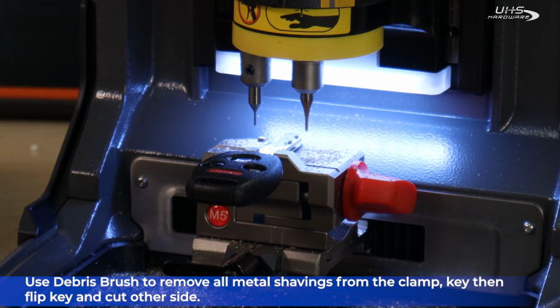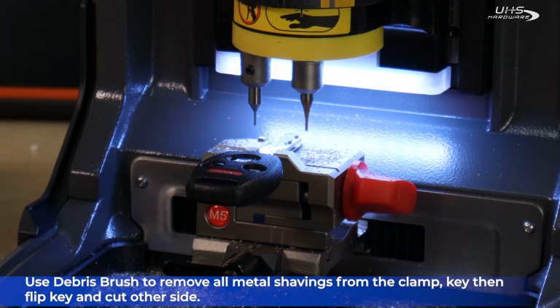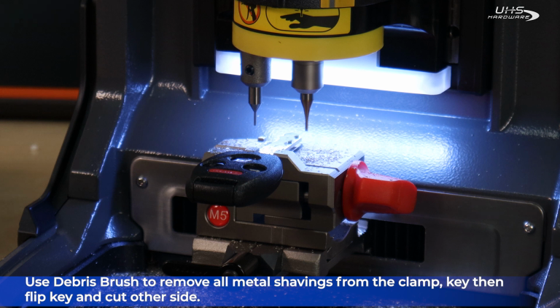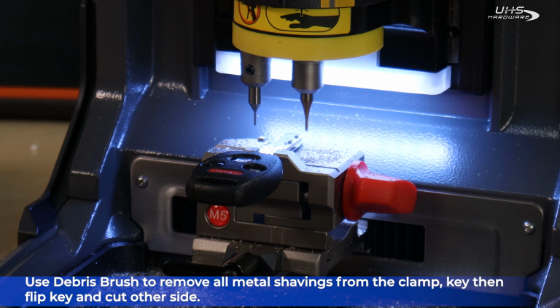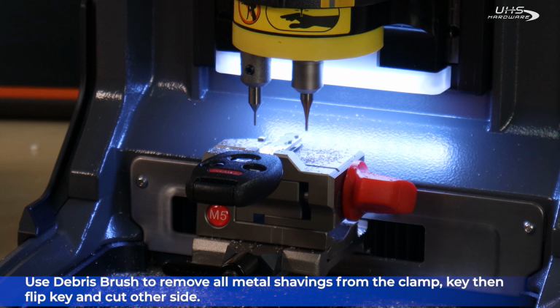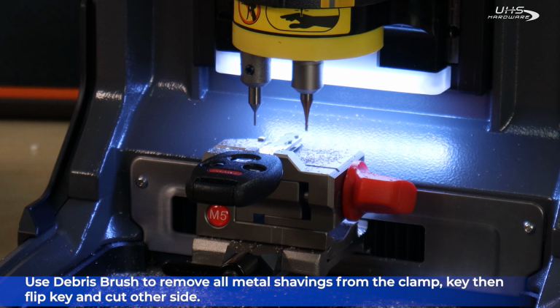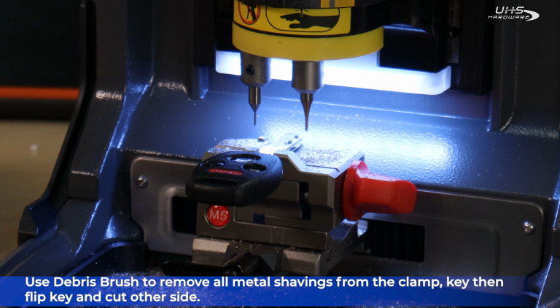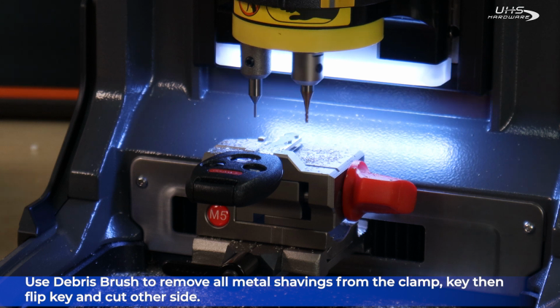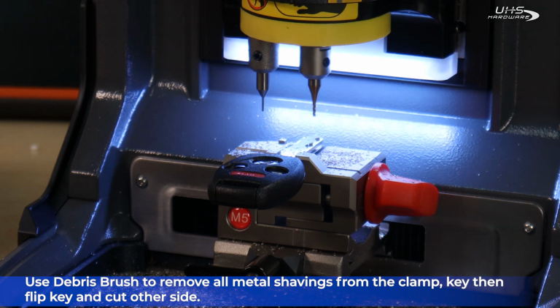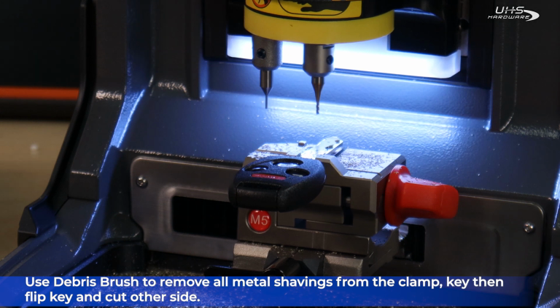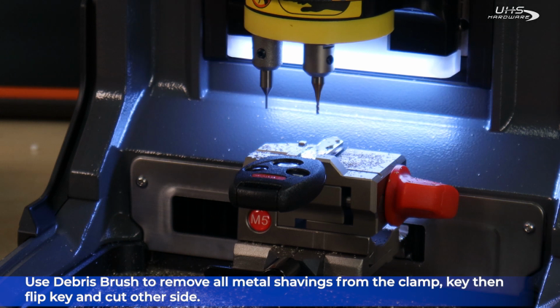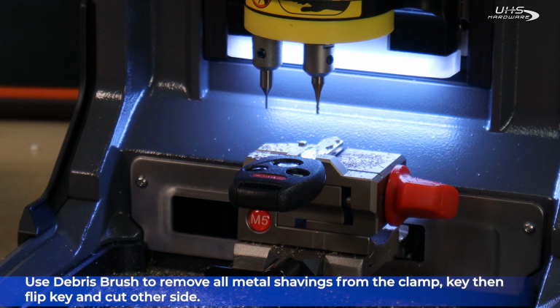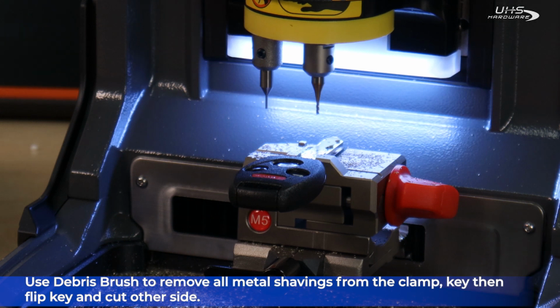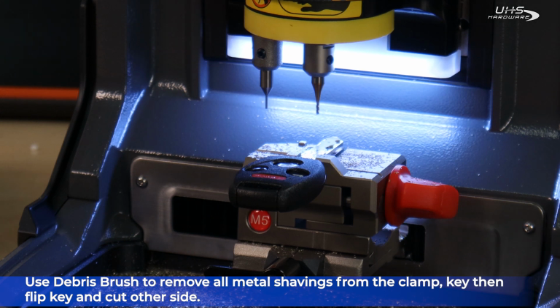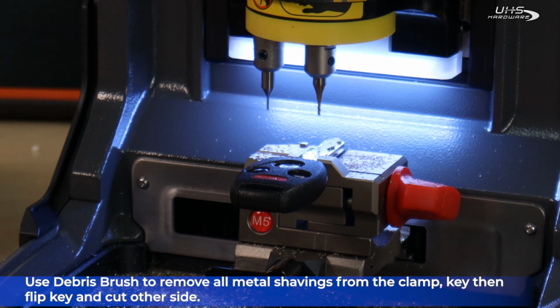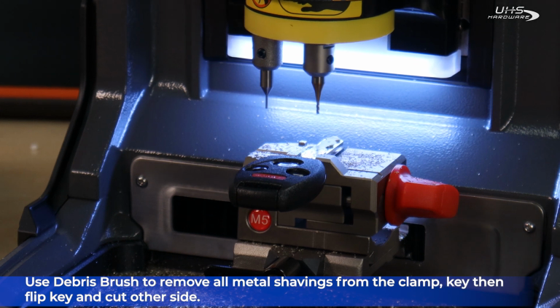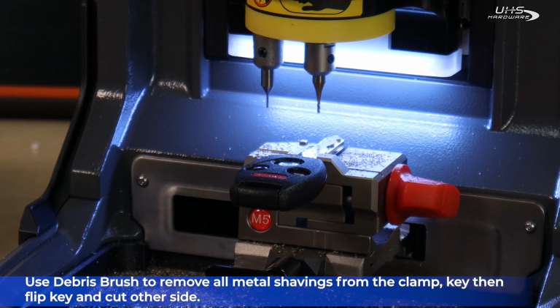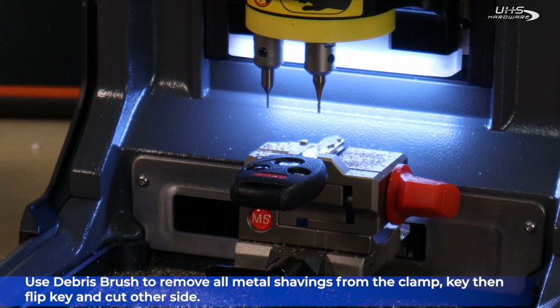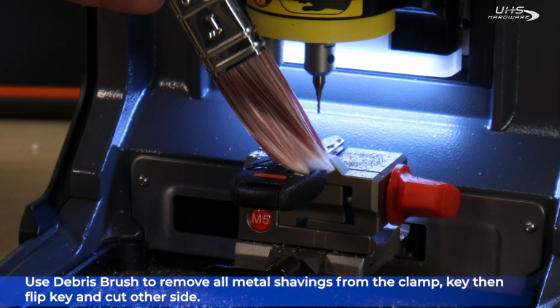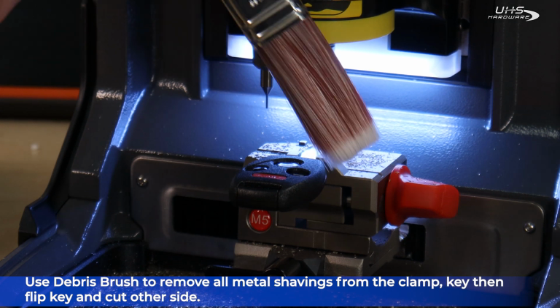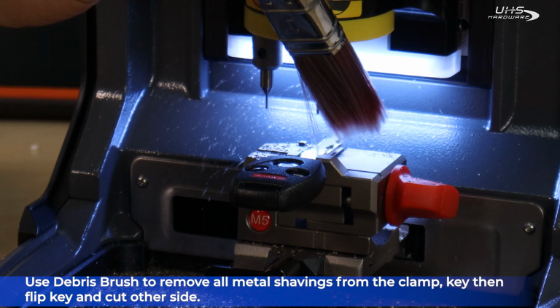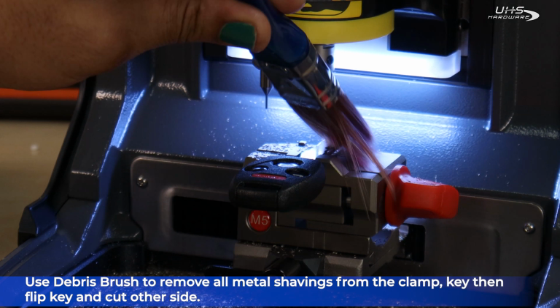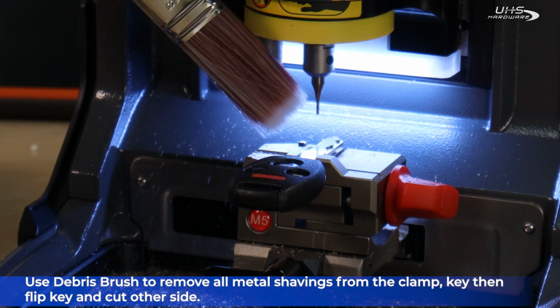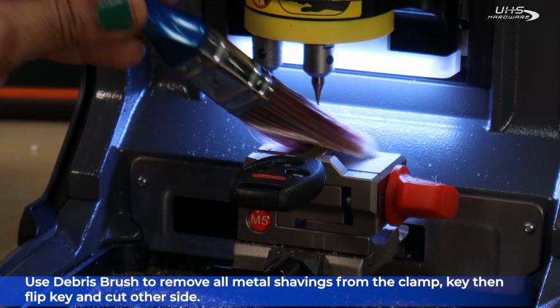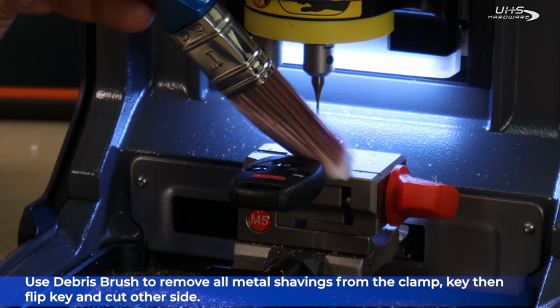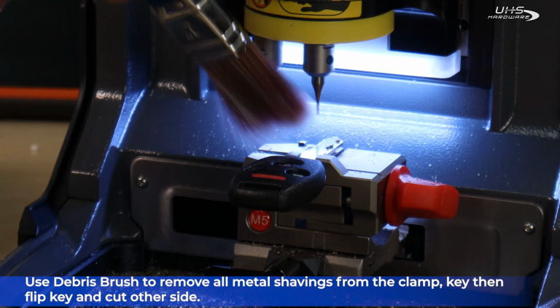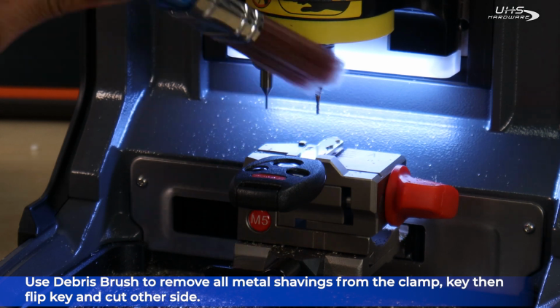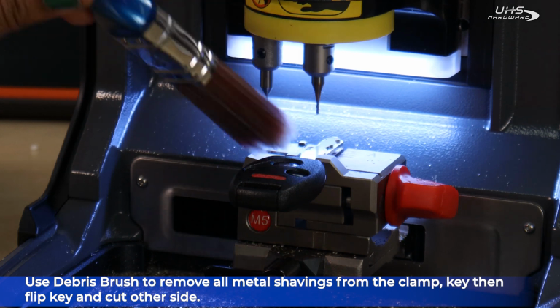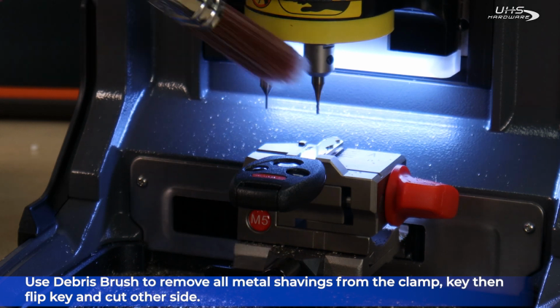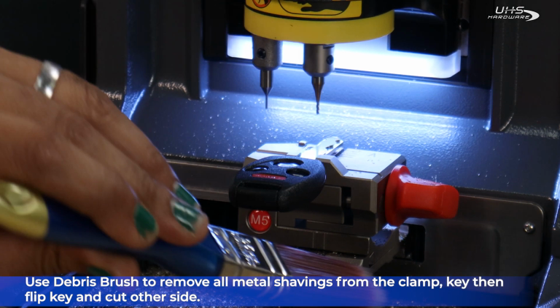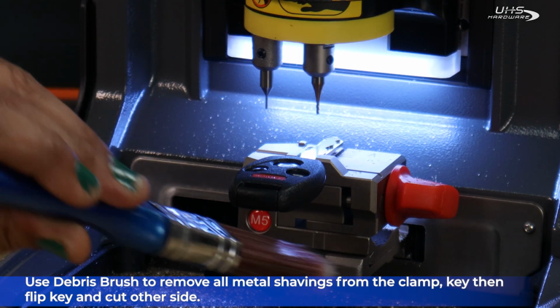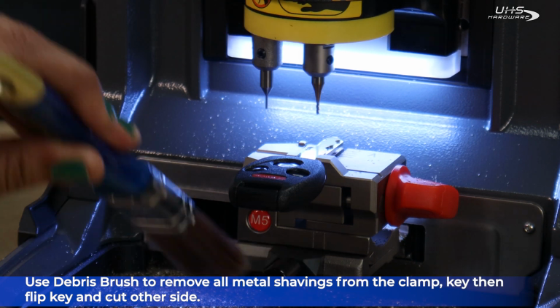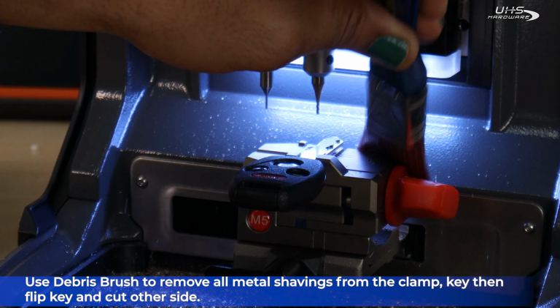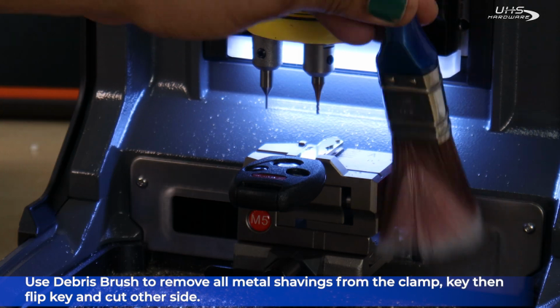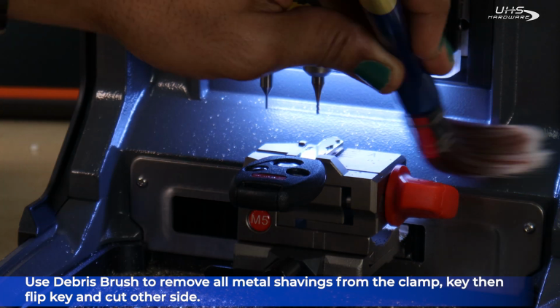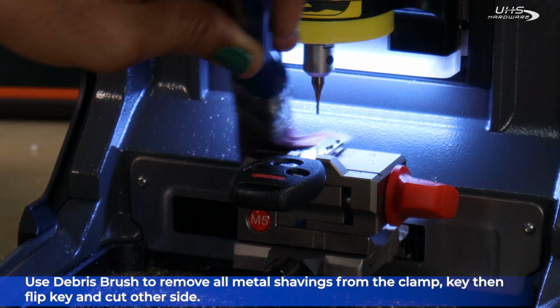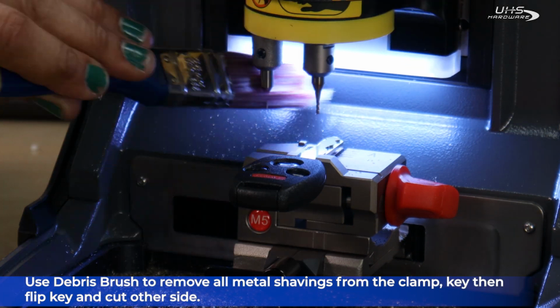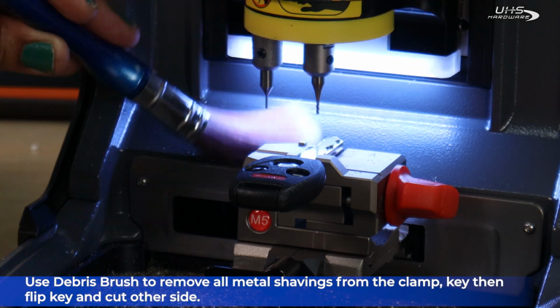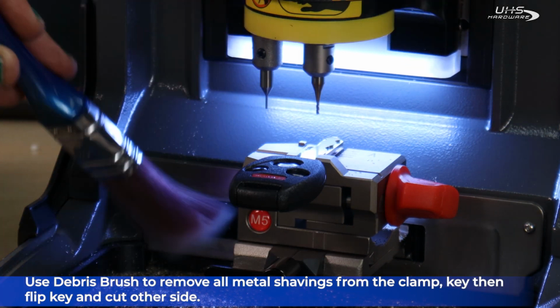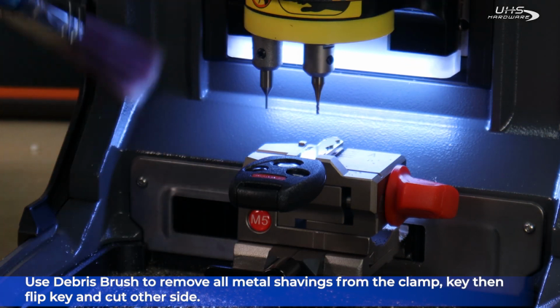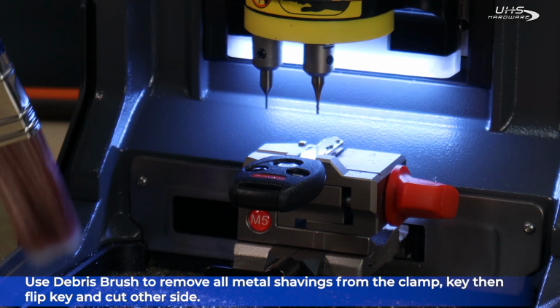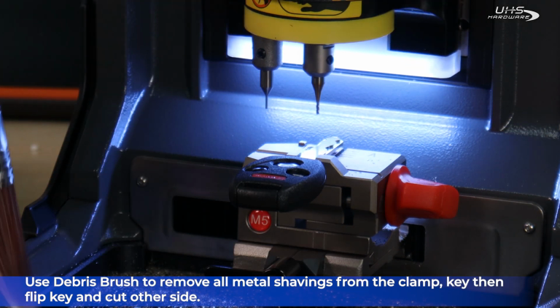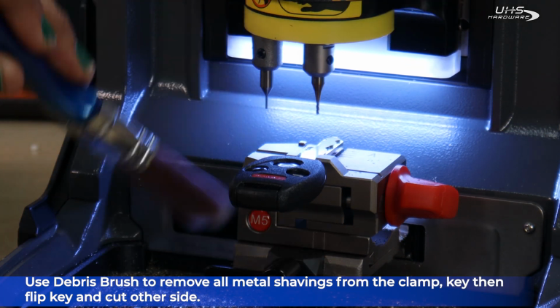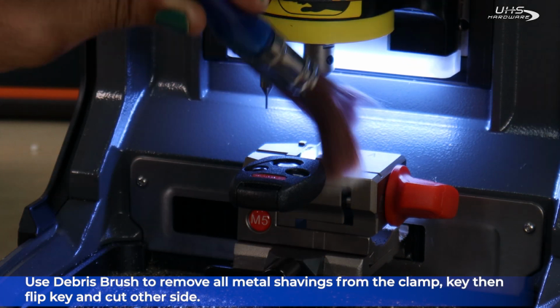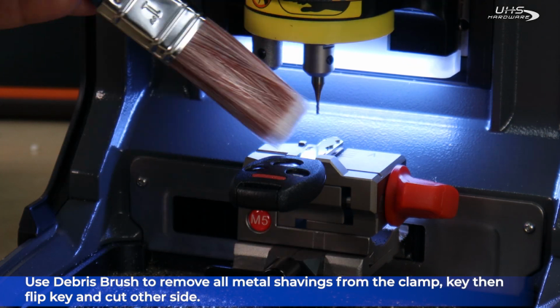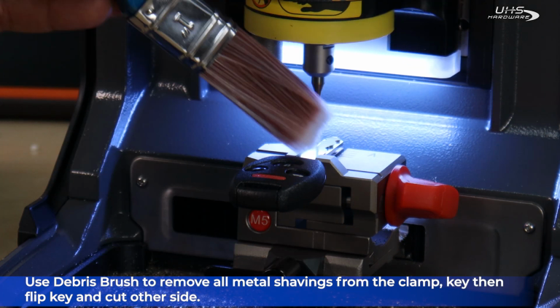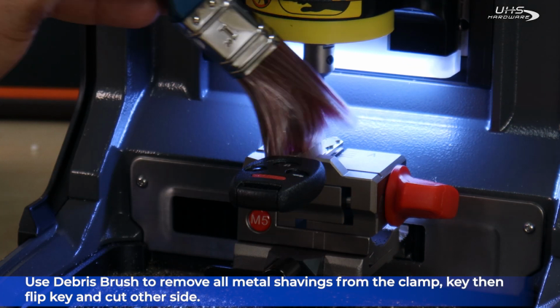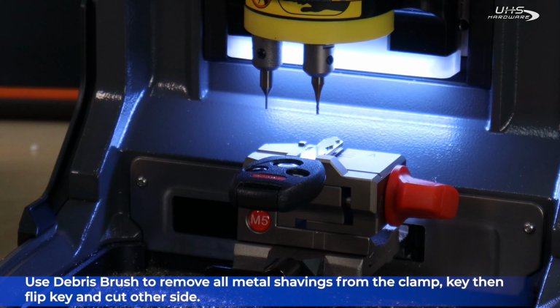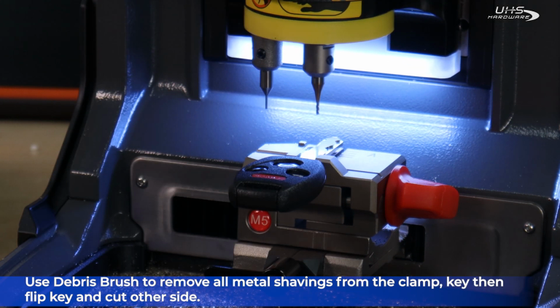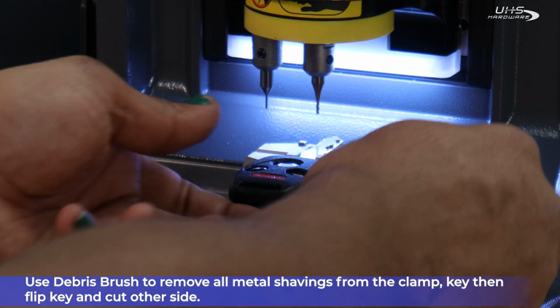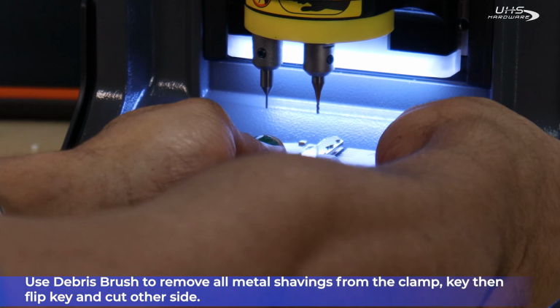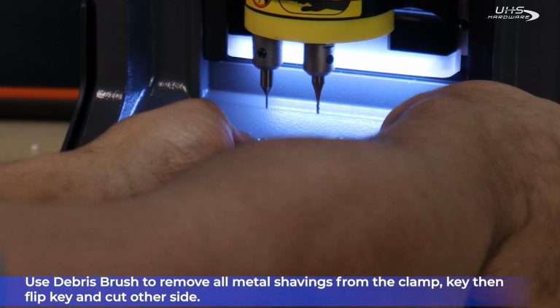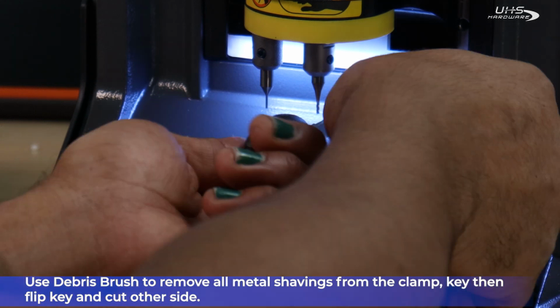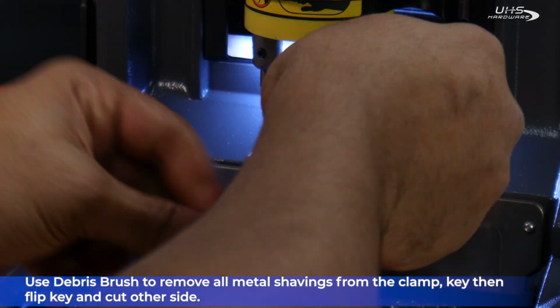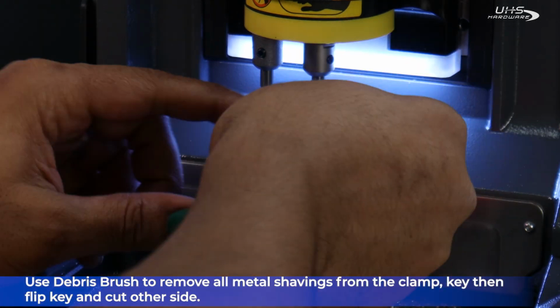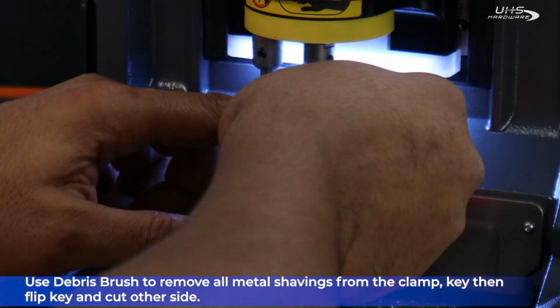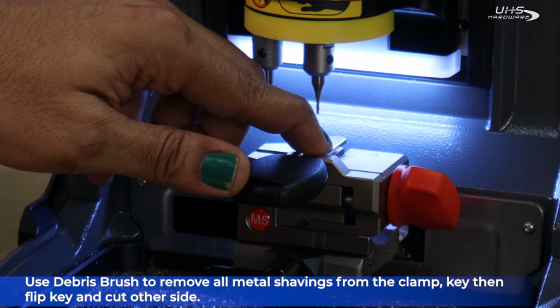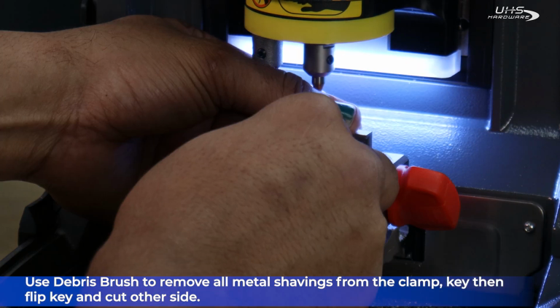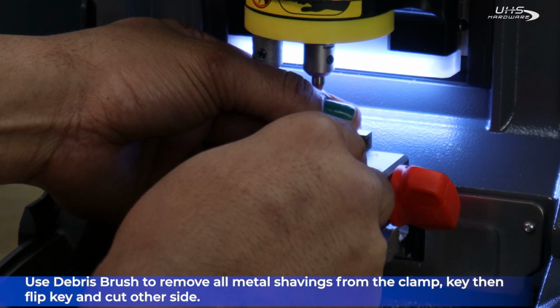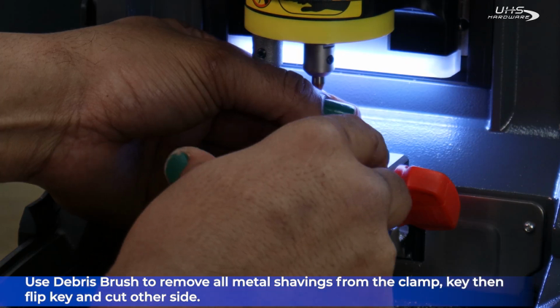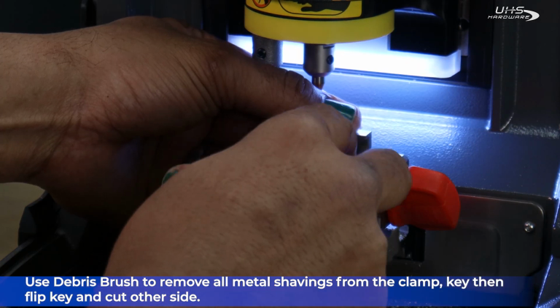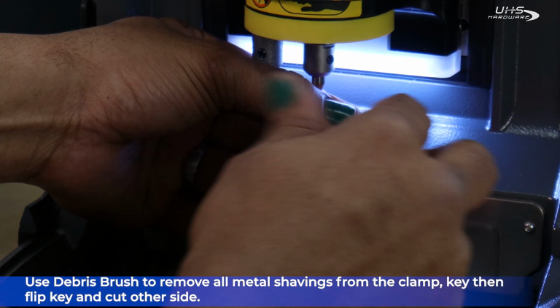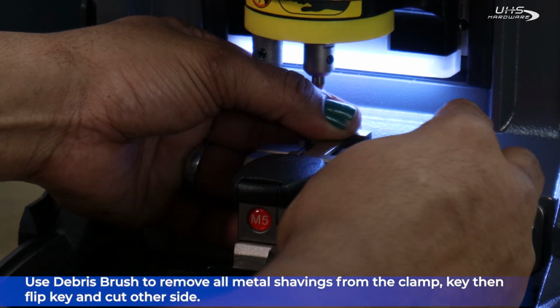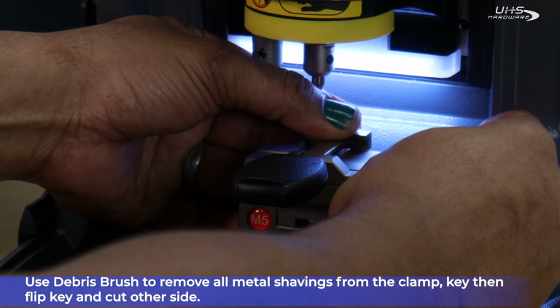Use your debris brush to remove all metal shavings from the clamp and key, then flip the key over to cut the other side.